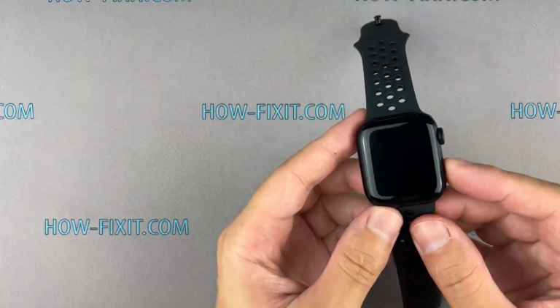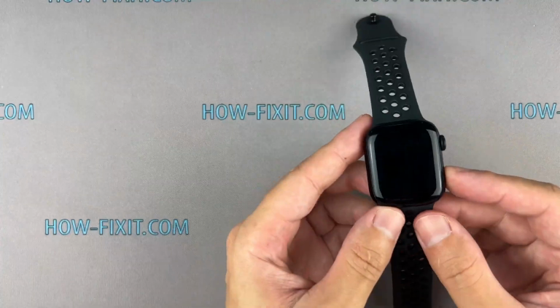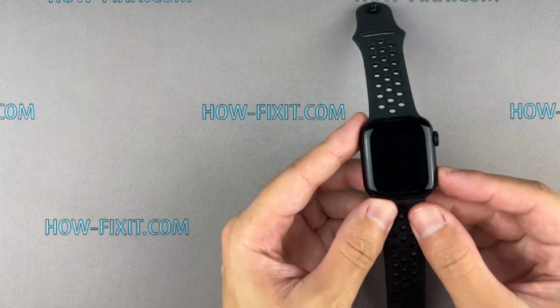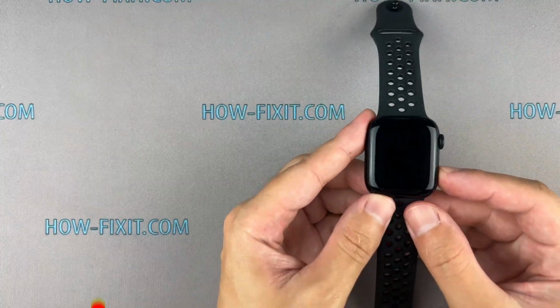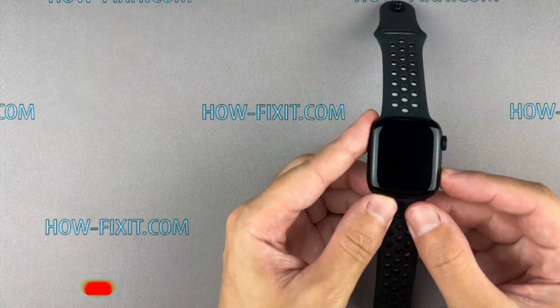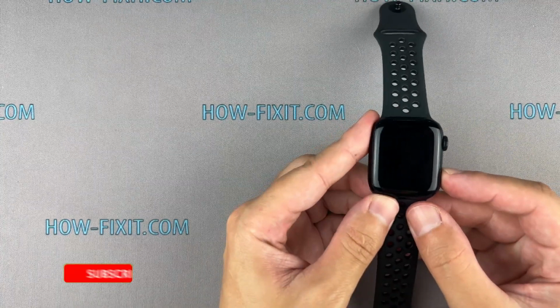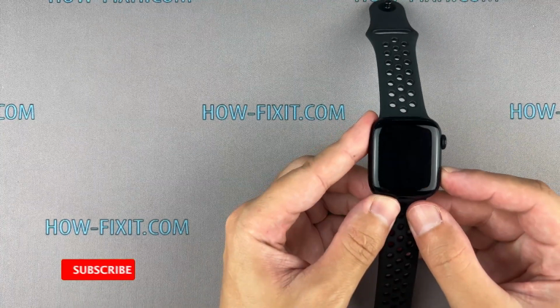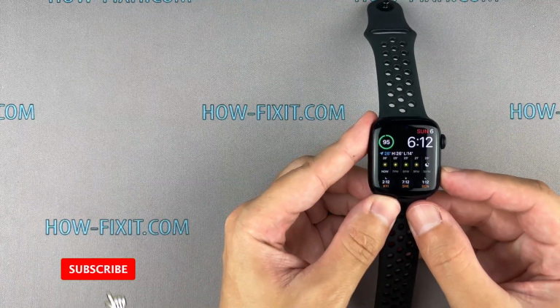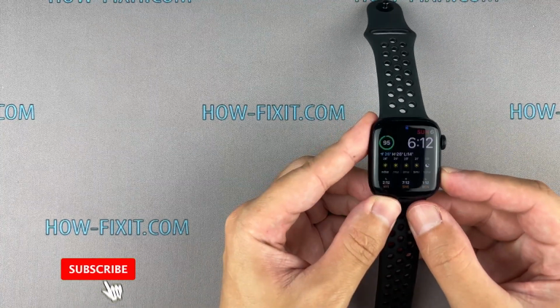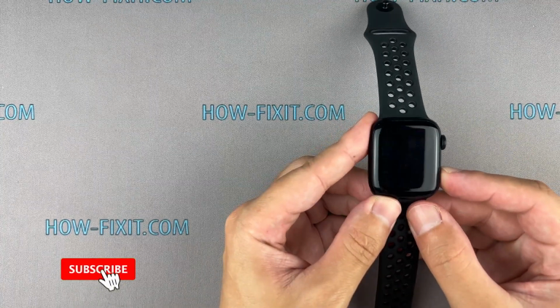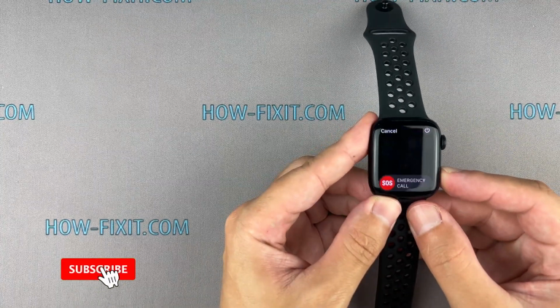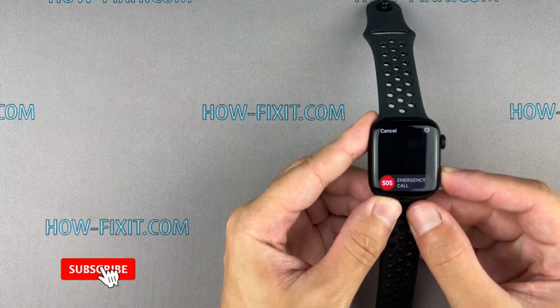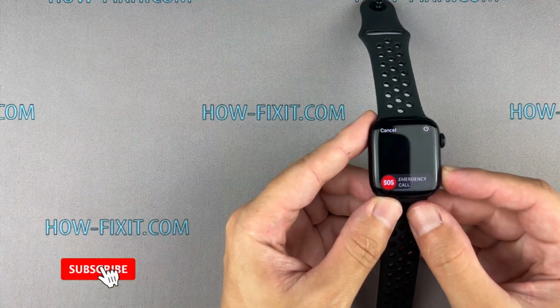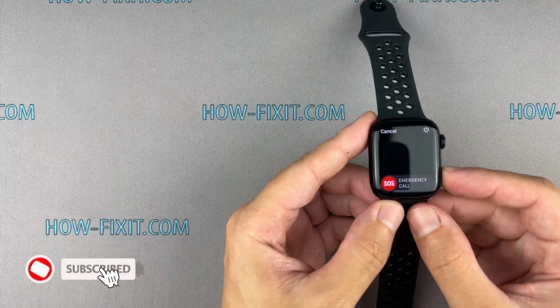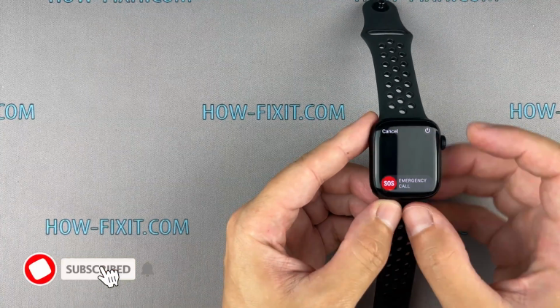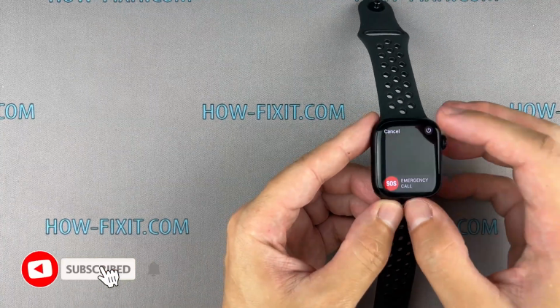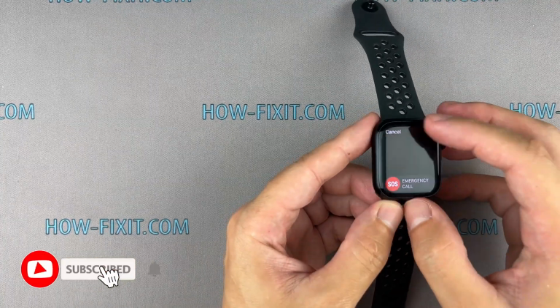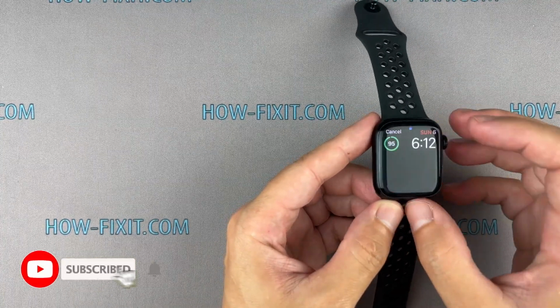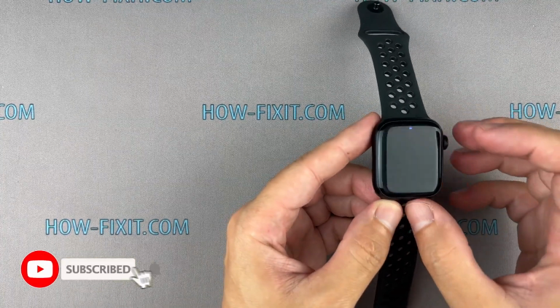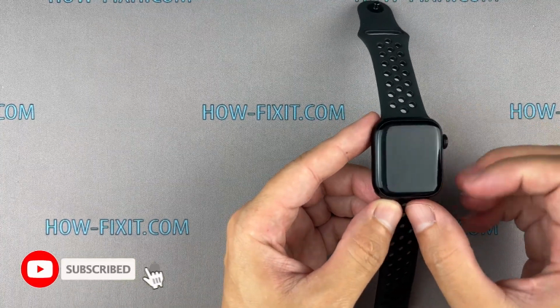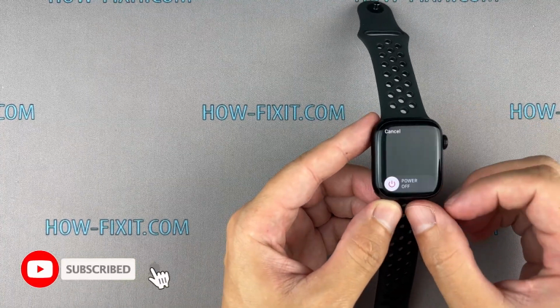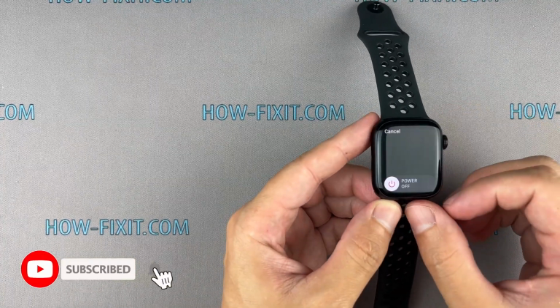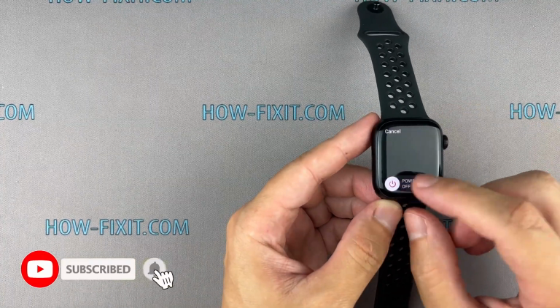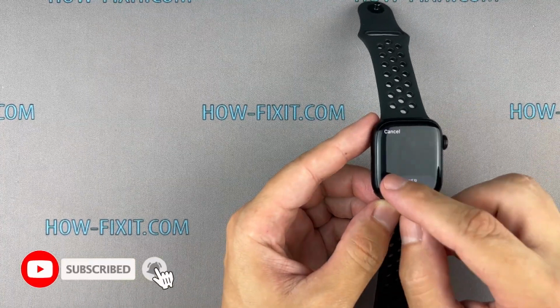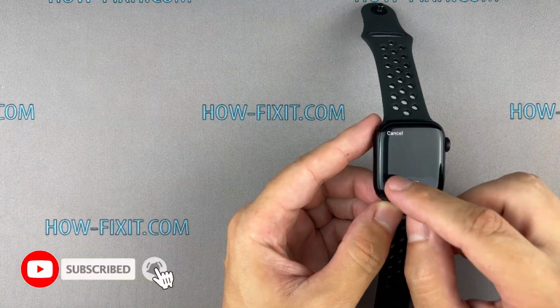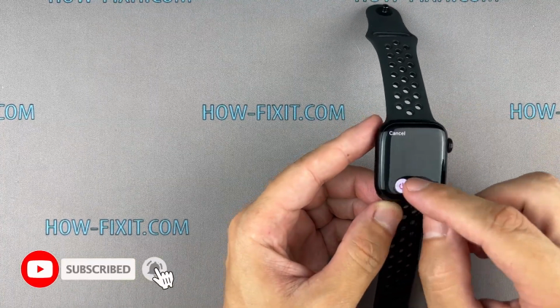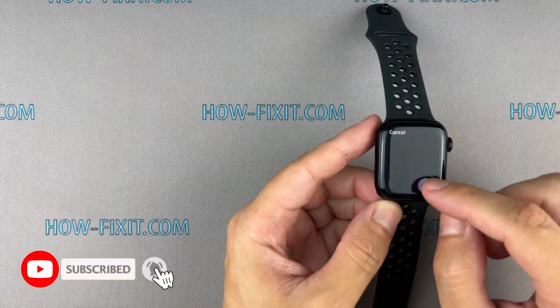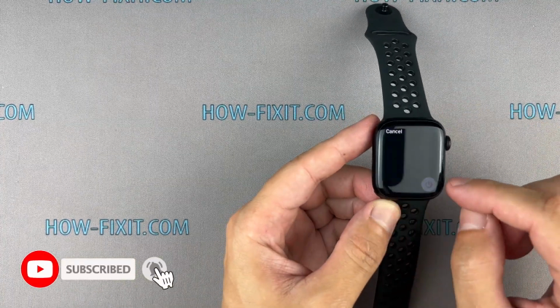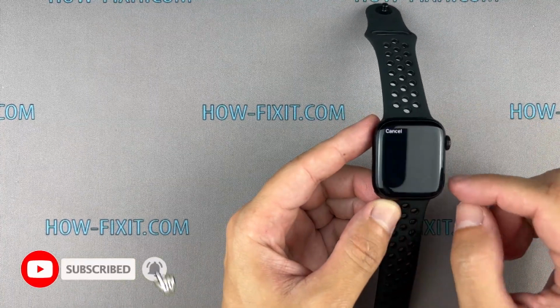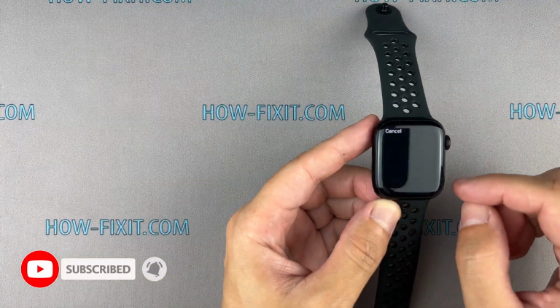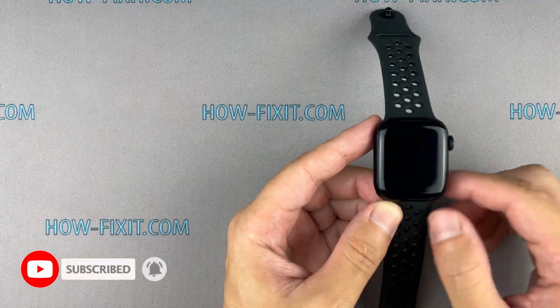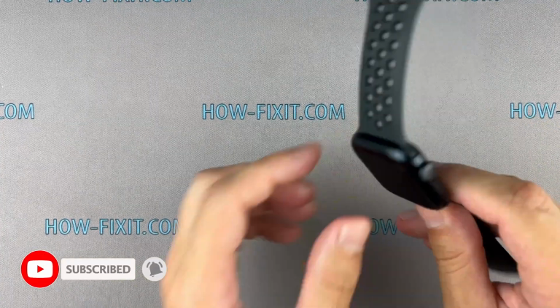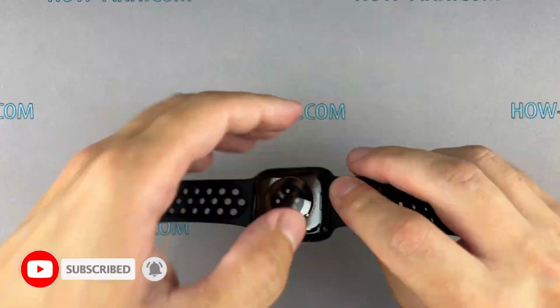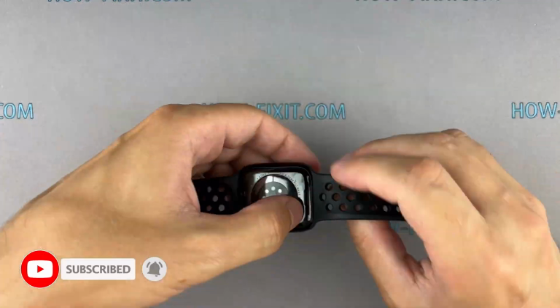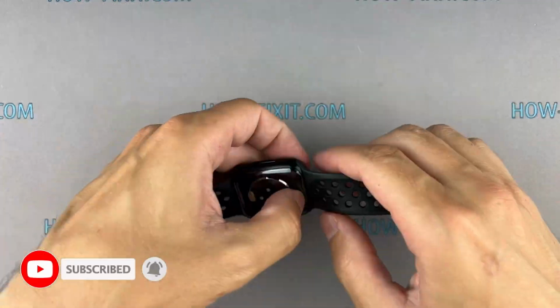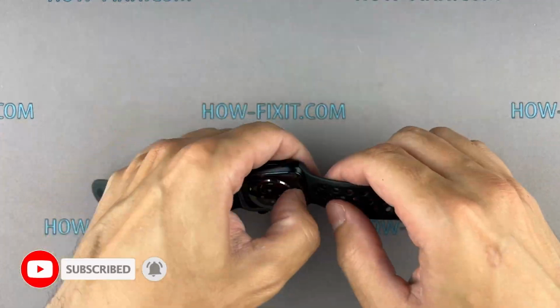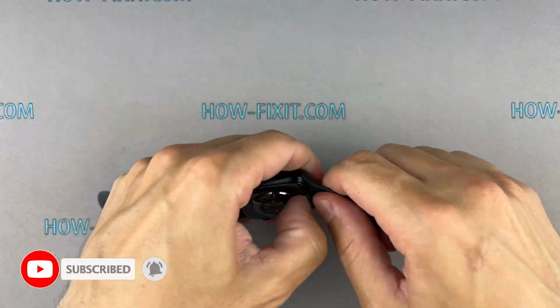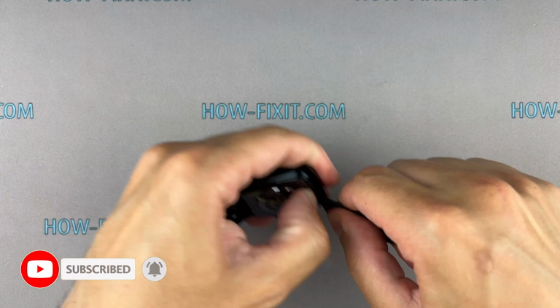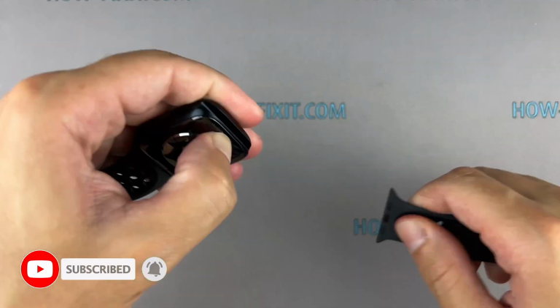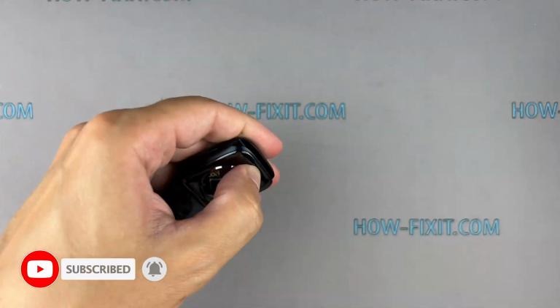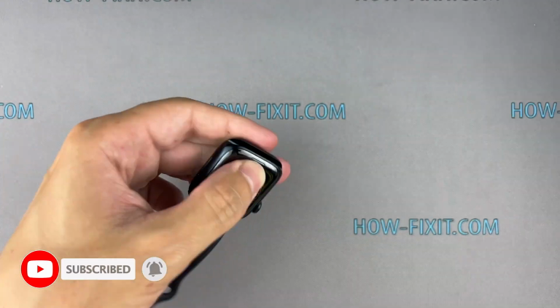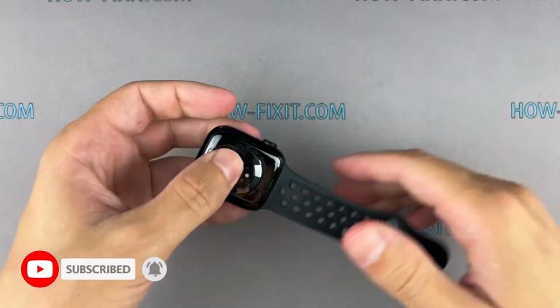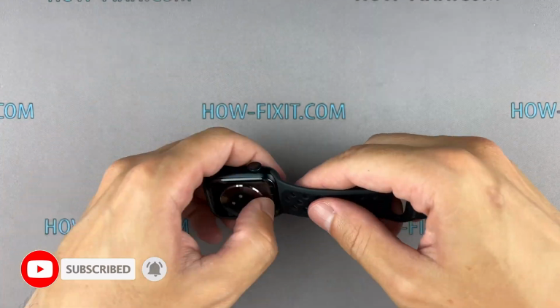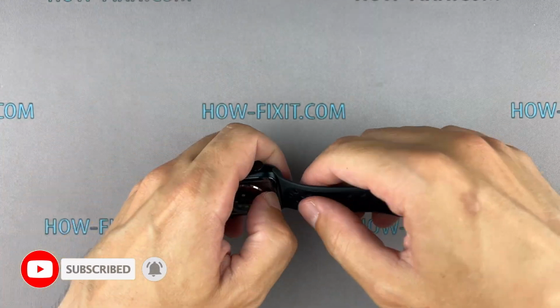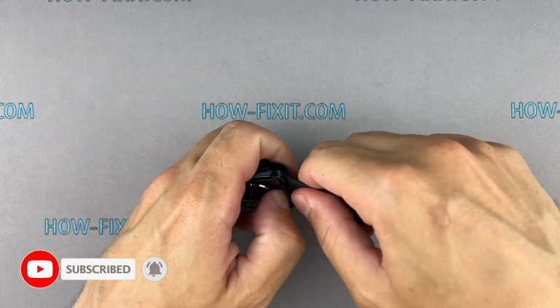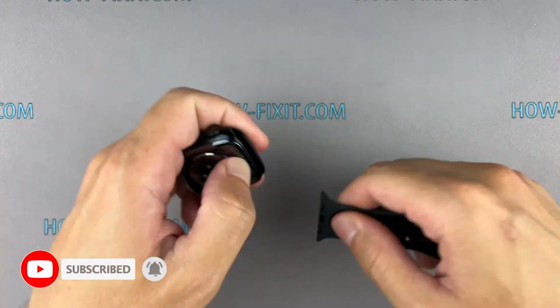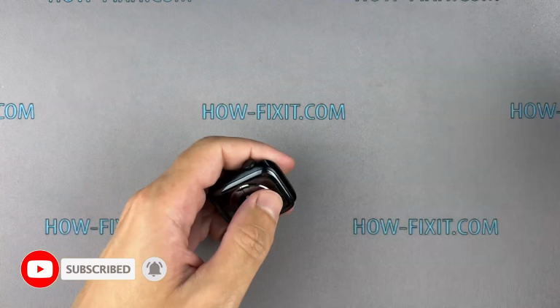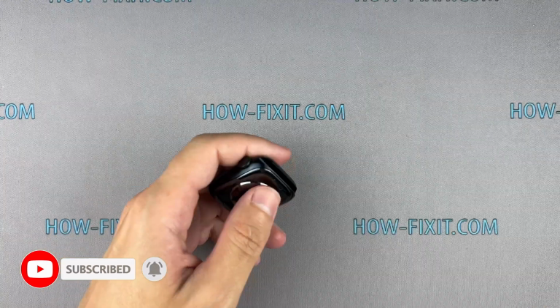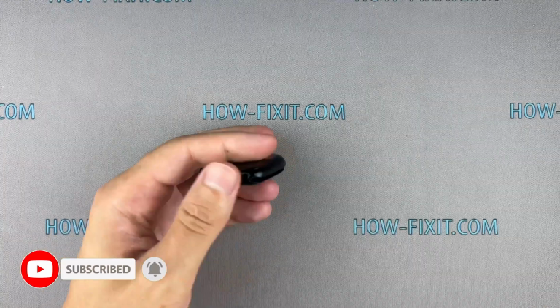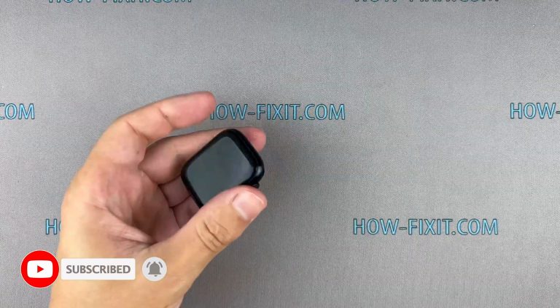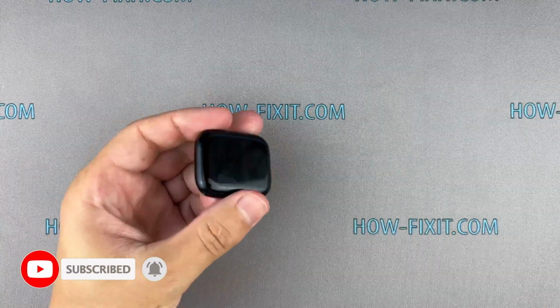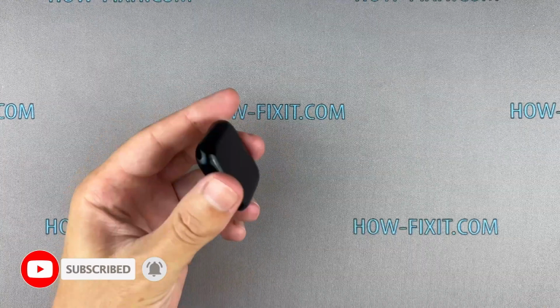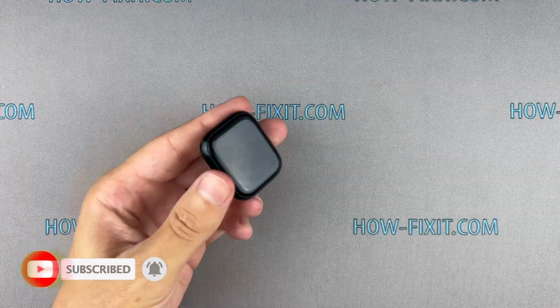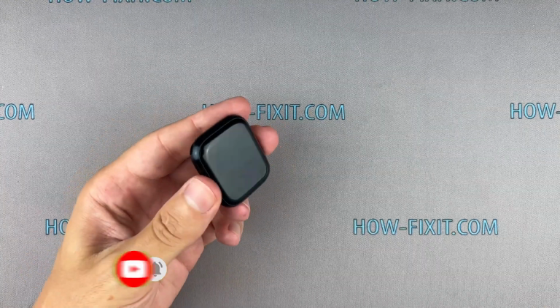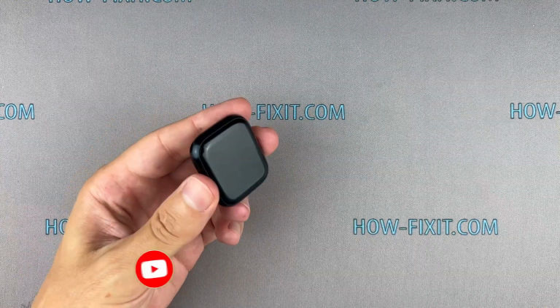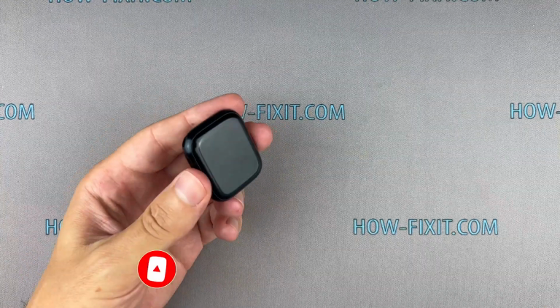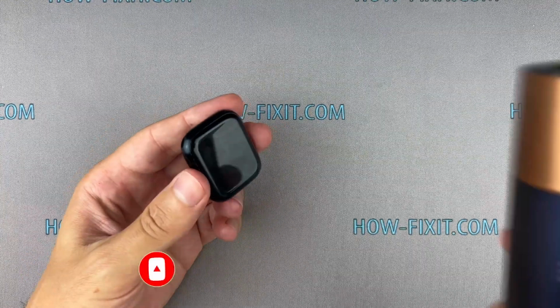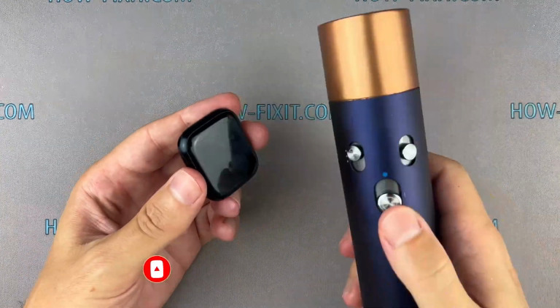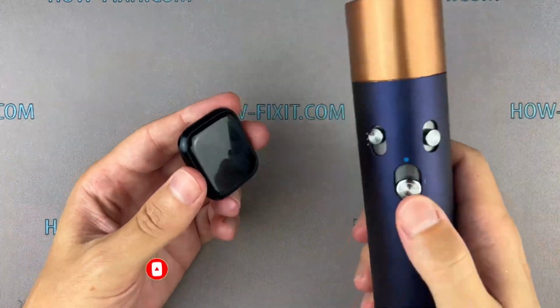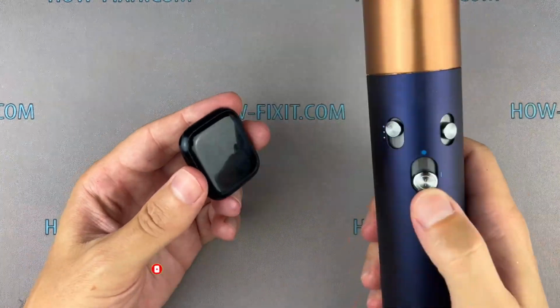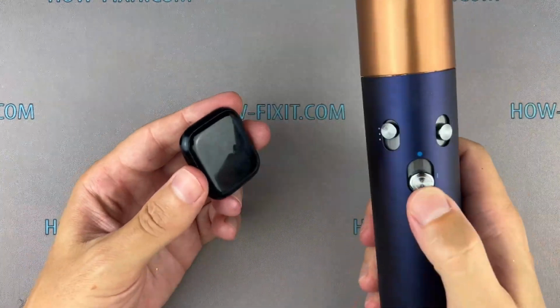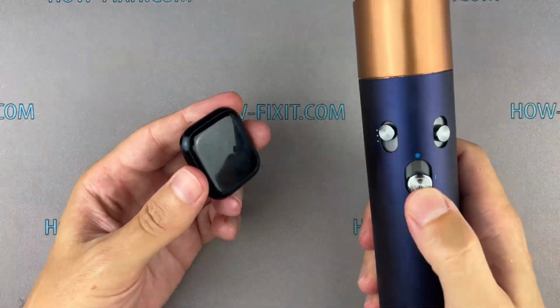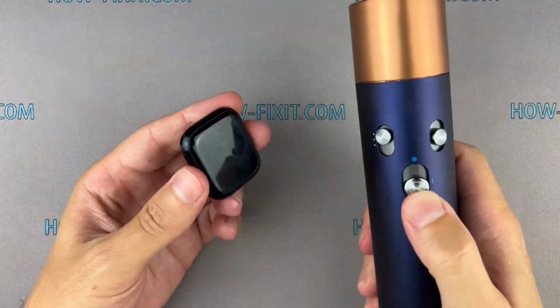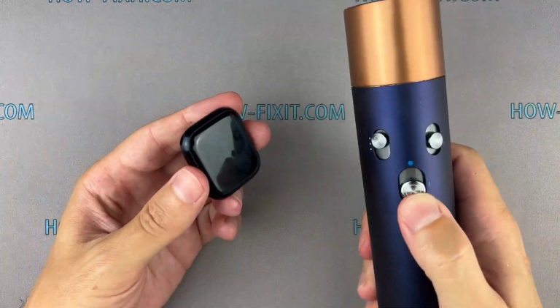Before you start, make sure to turn off your Apple Watch. Then, for easier access, use a hair dryer to gently warm up the display surface.